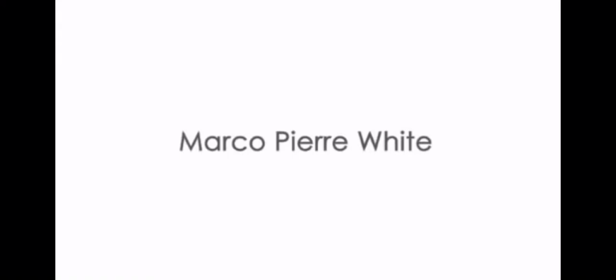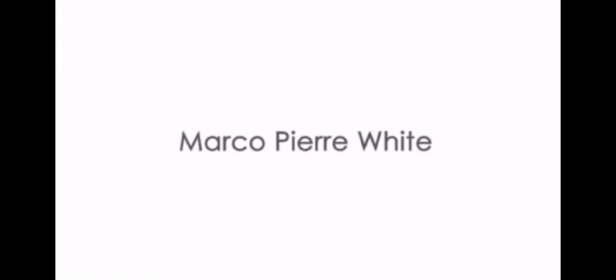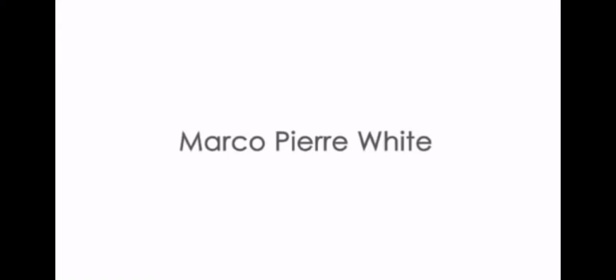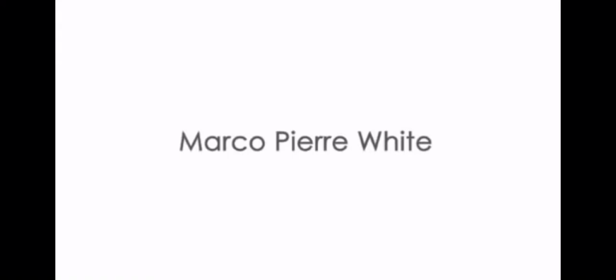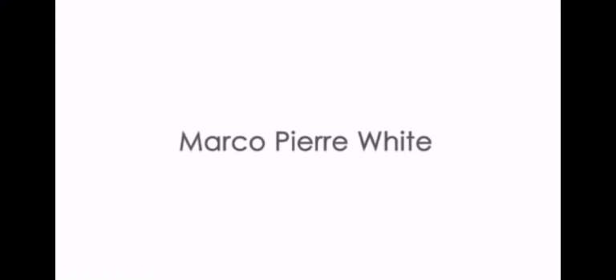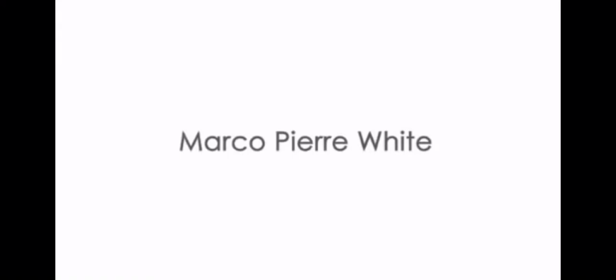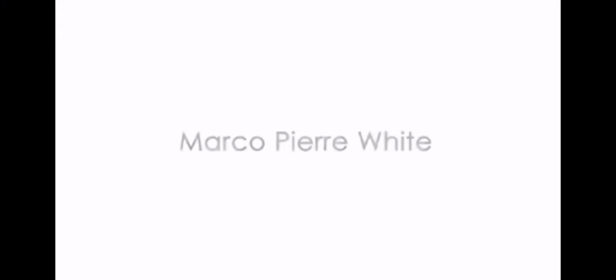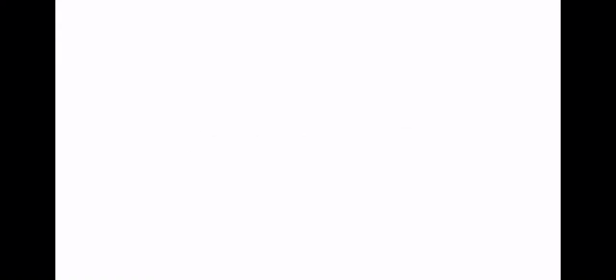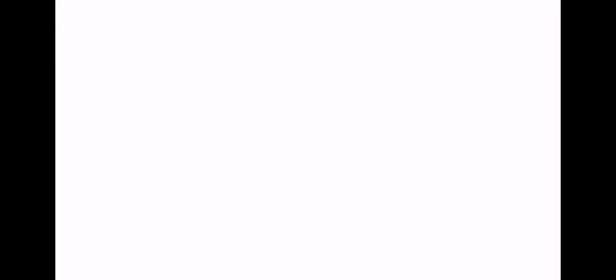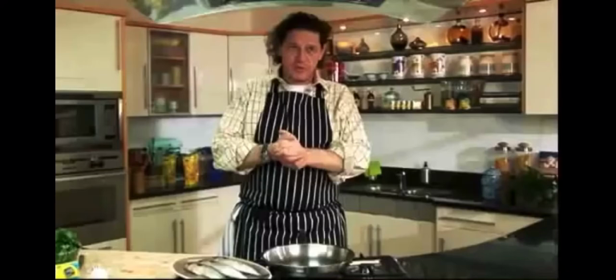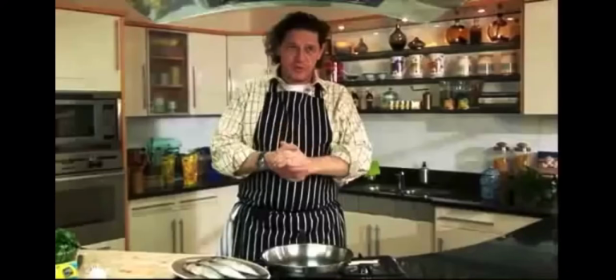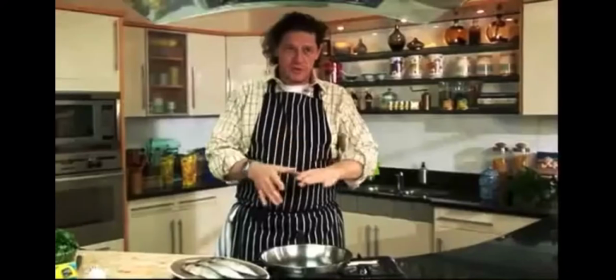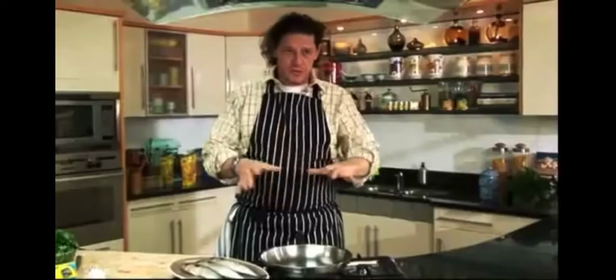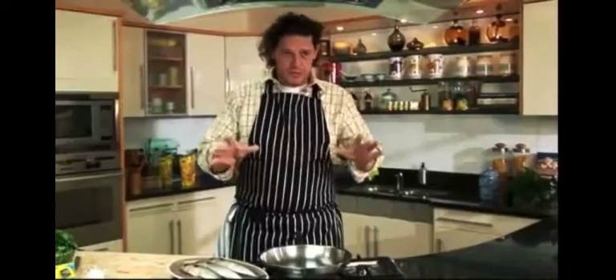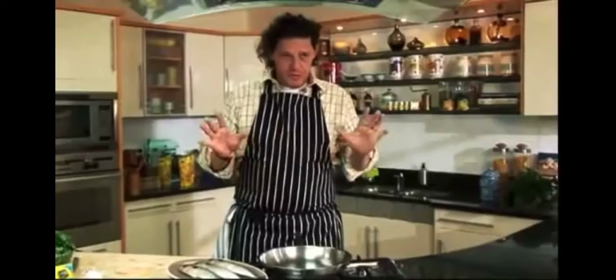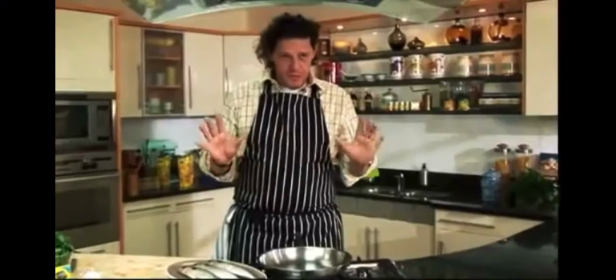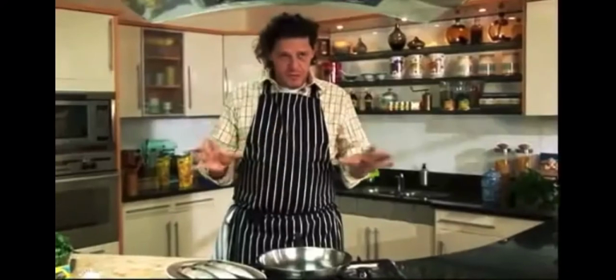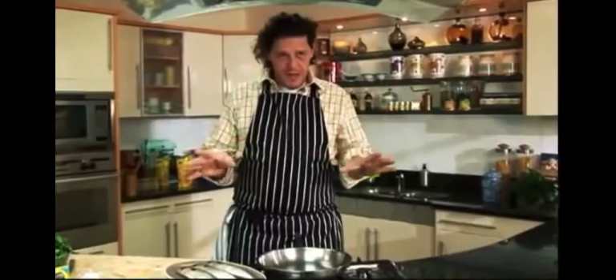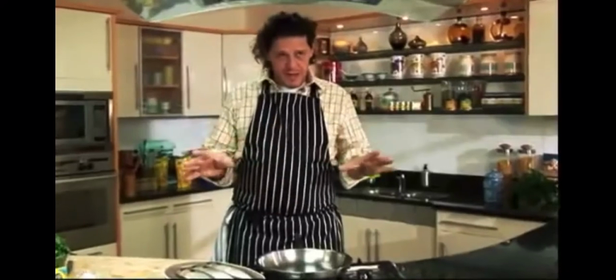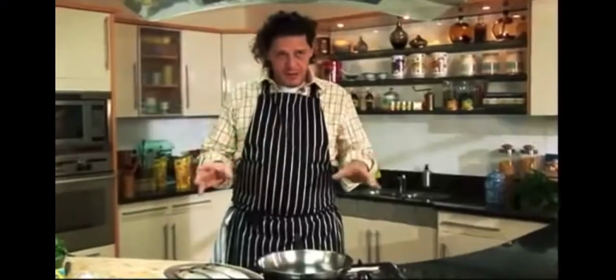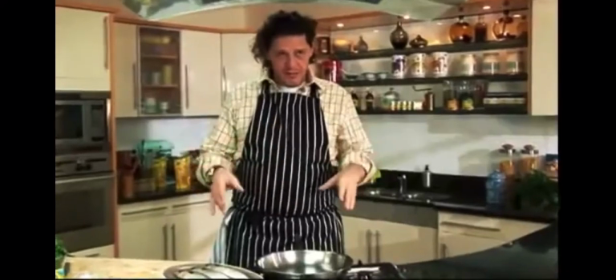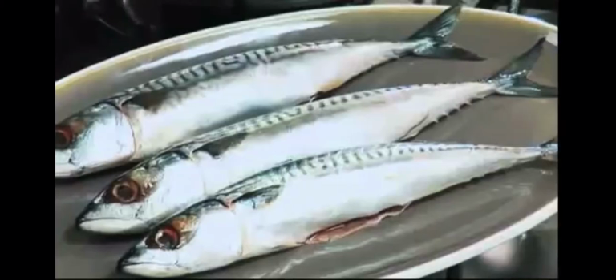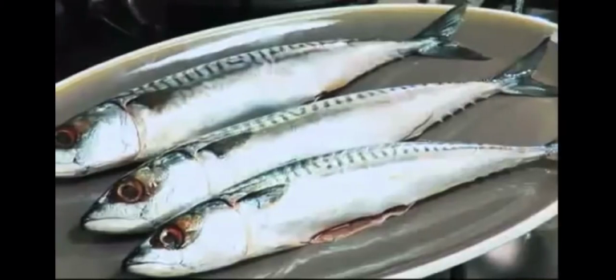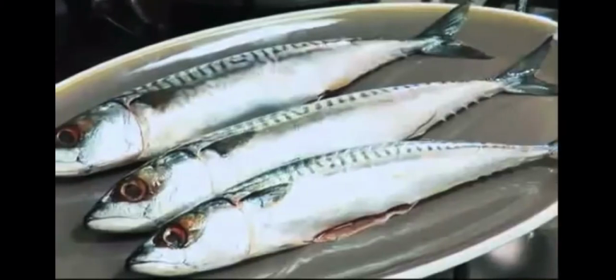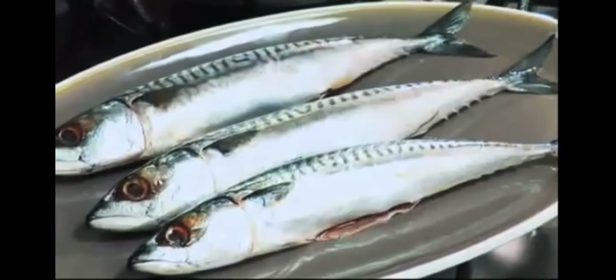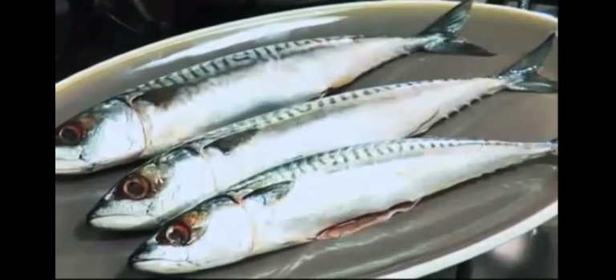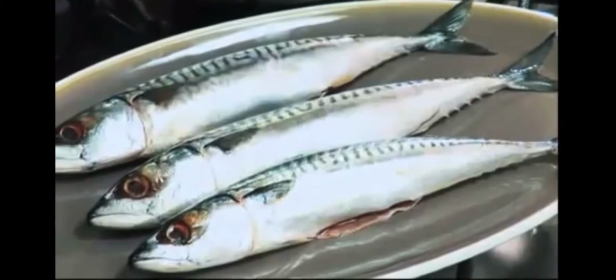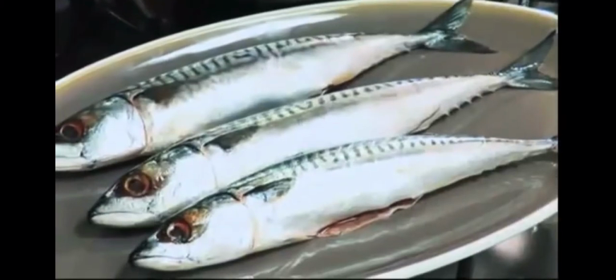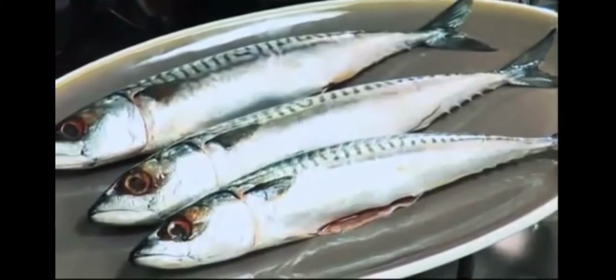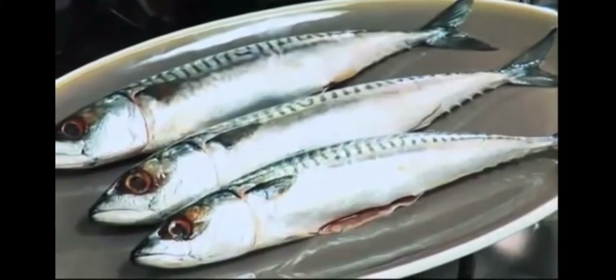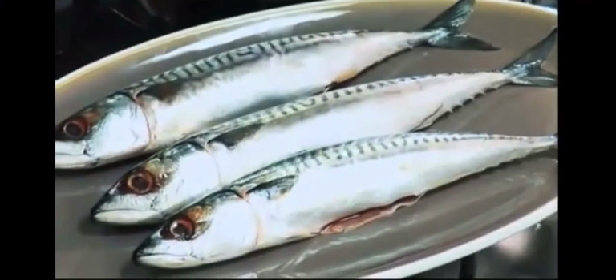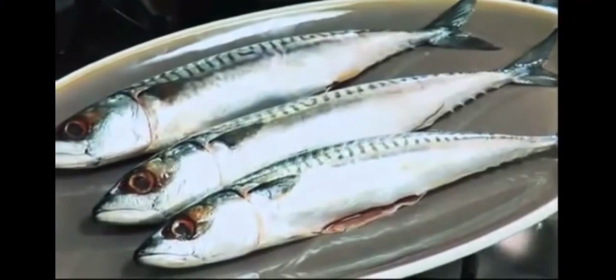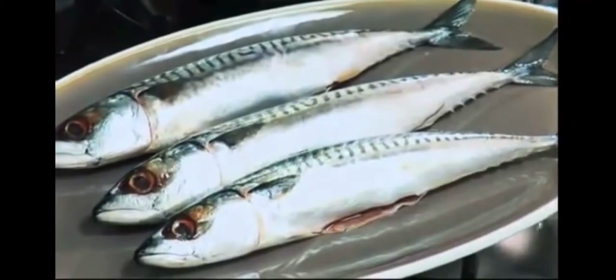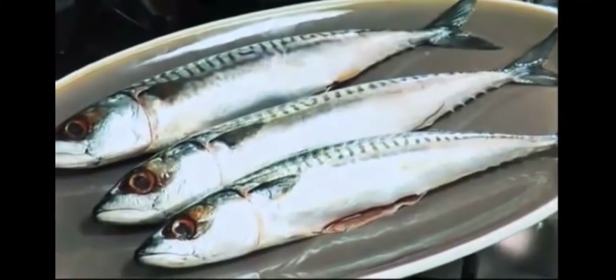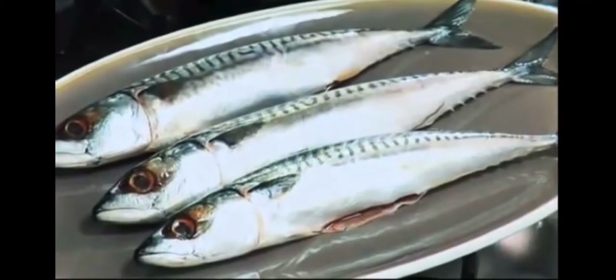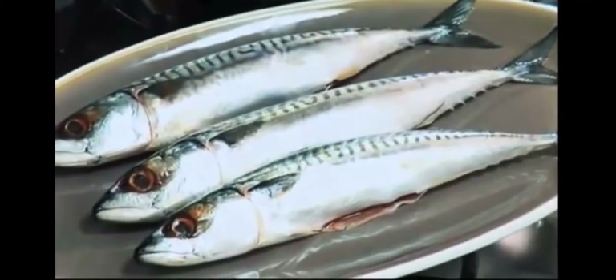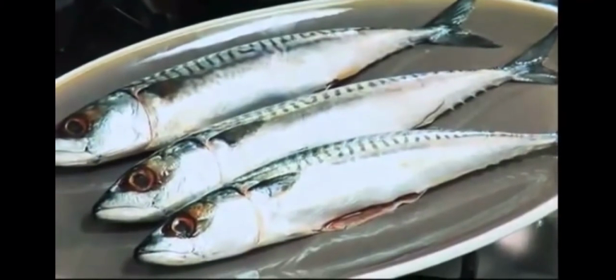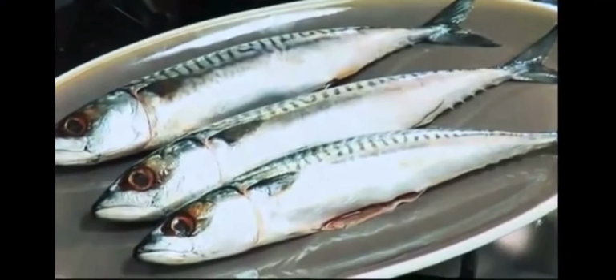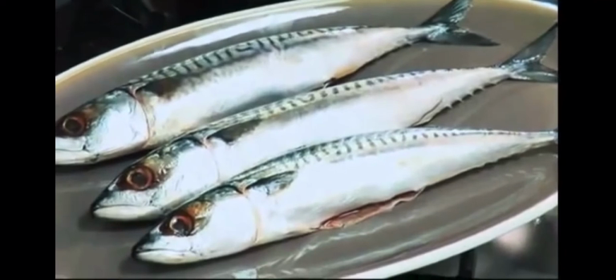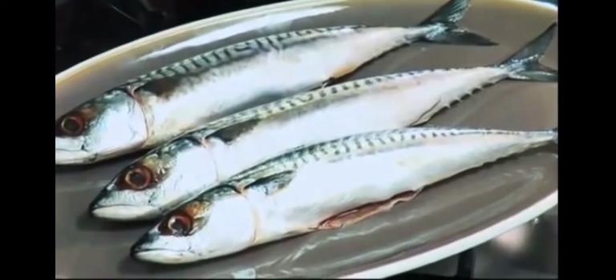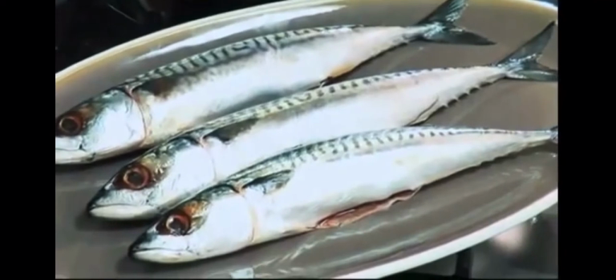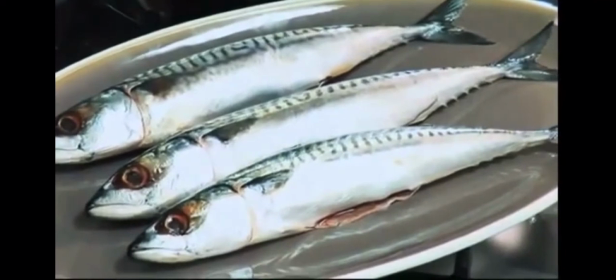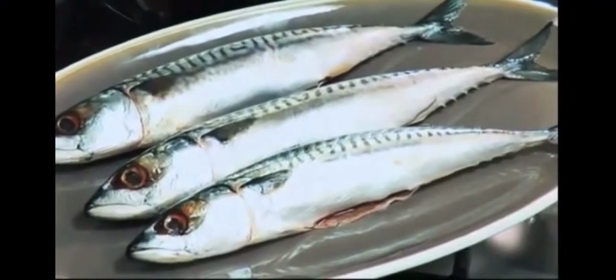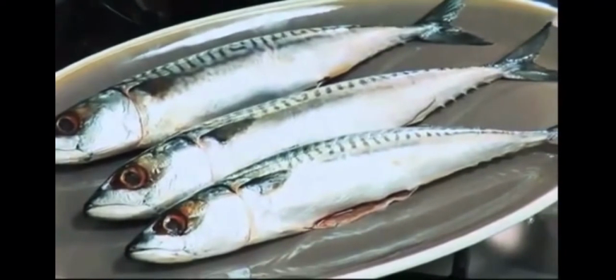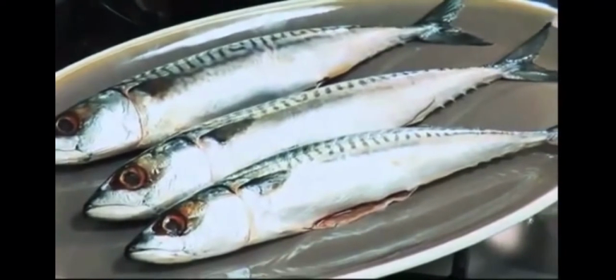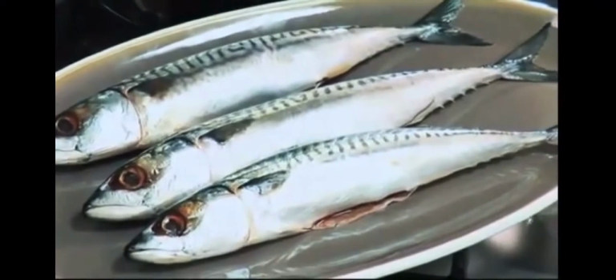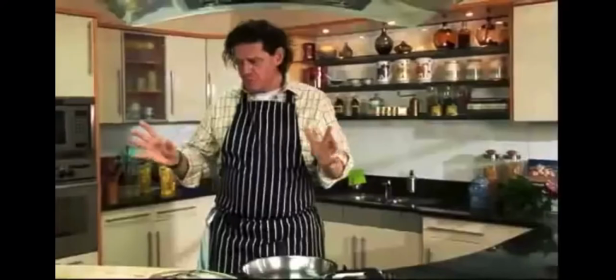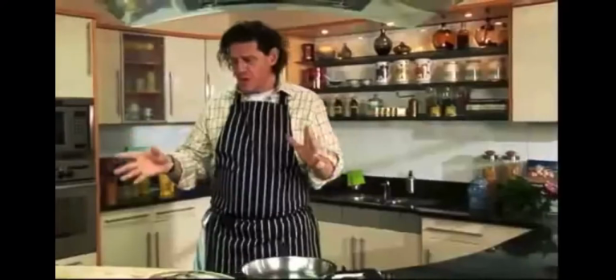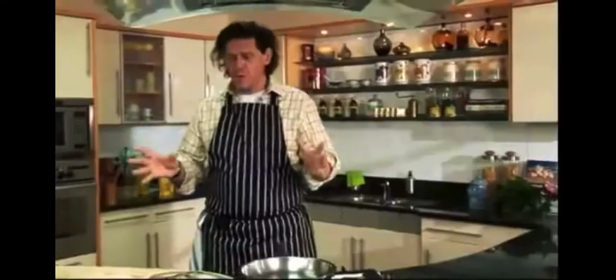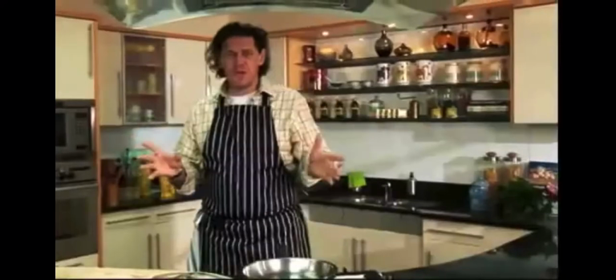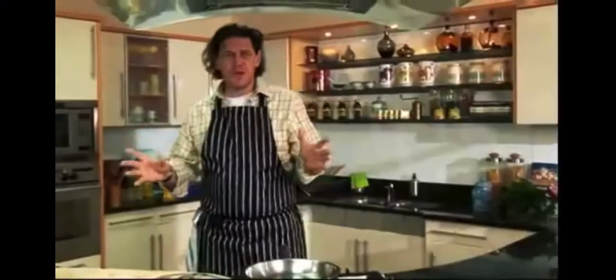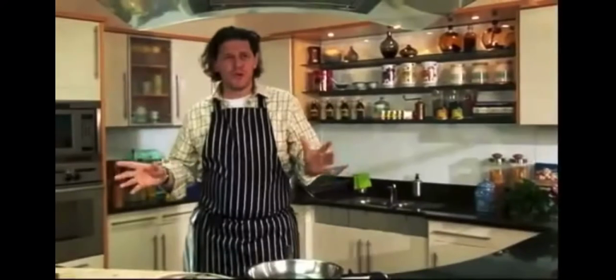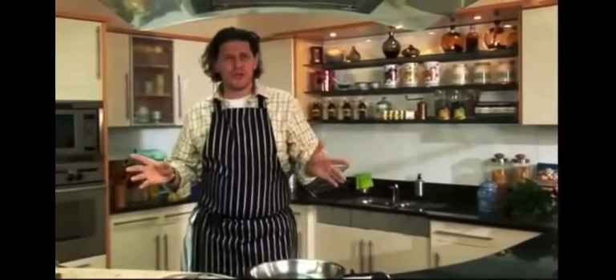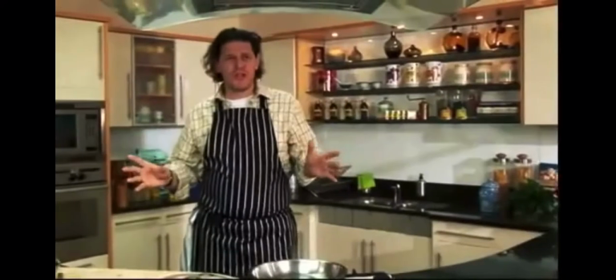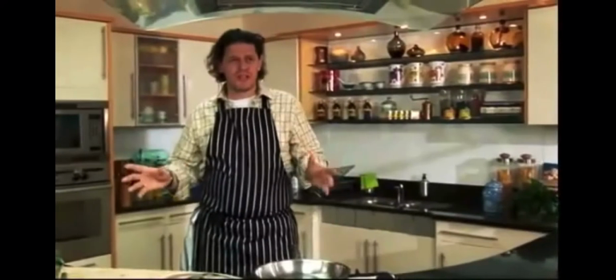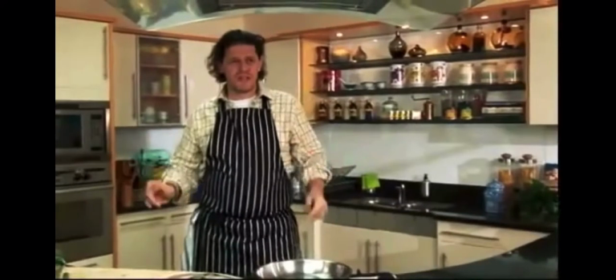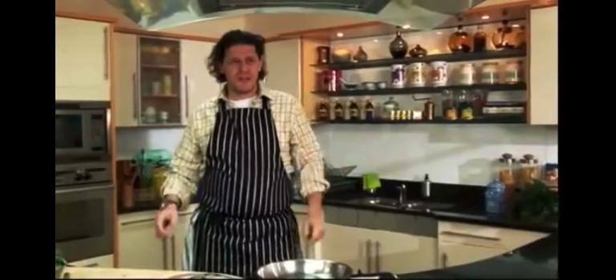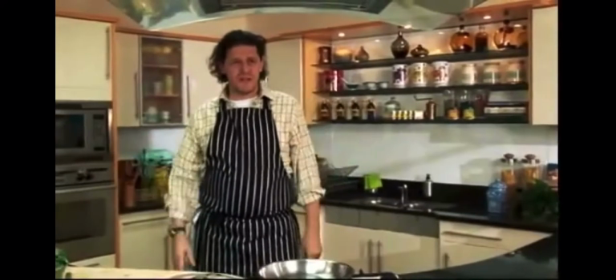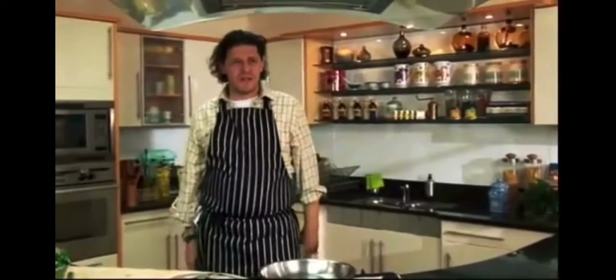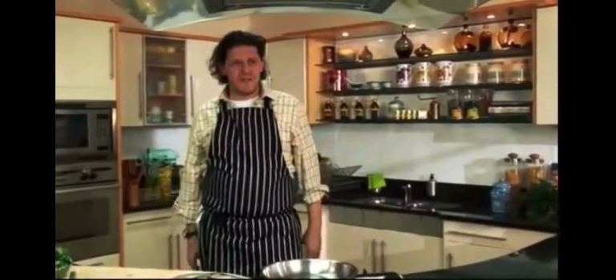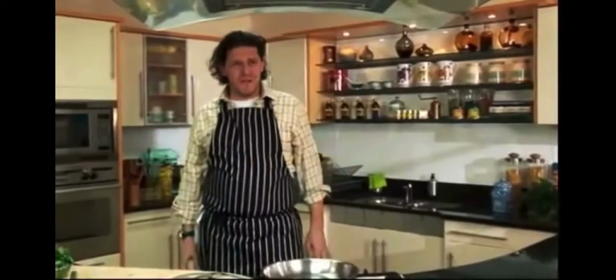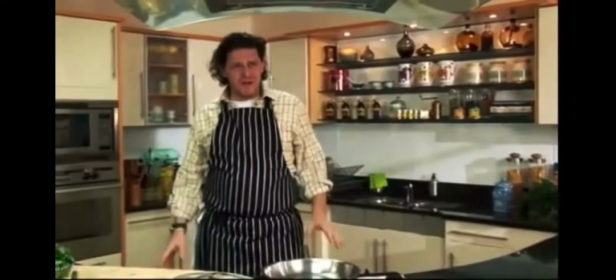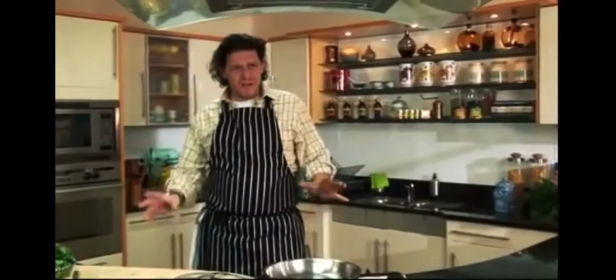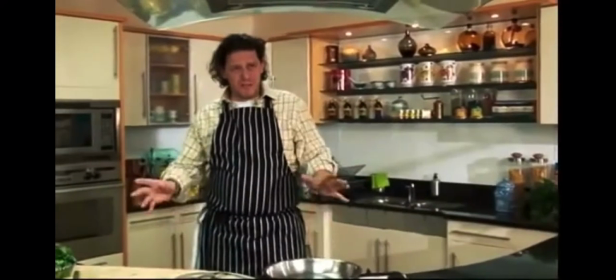So what we're going to do now is we're going to do some mackerel — start them in the pan, finish in the oven with a coarse salsa verde. It's very simple.